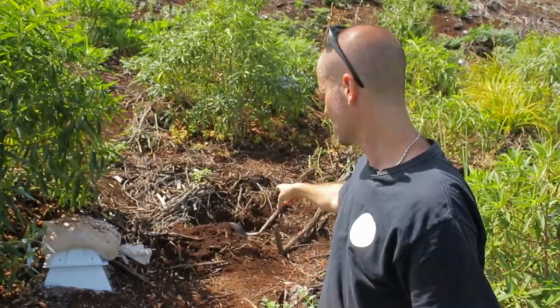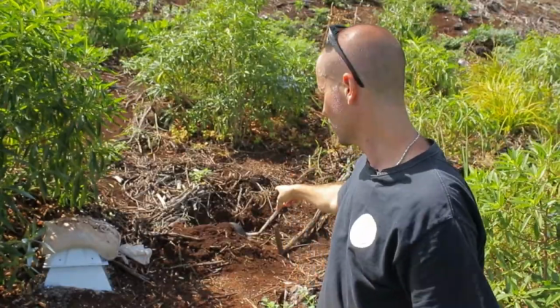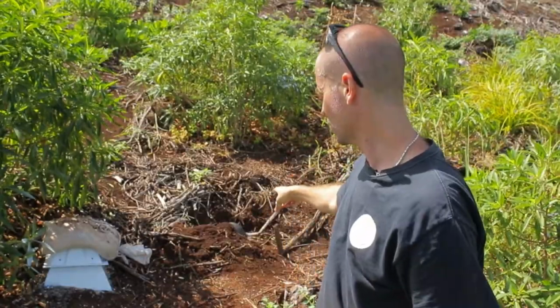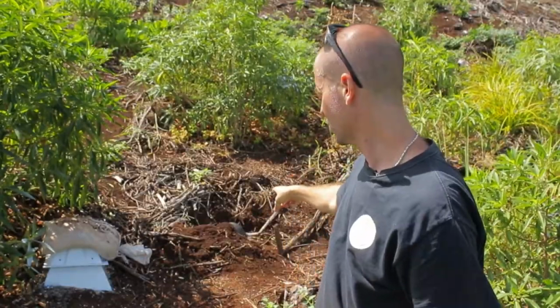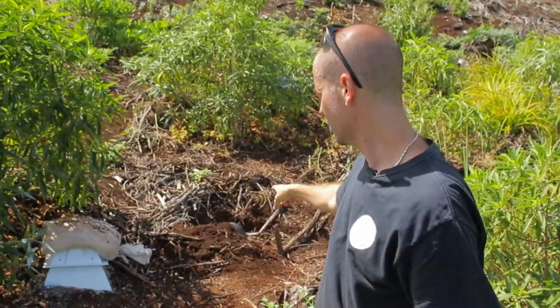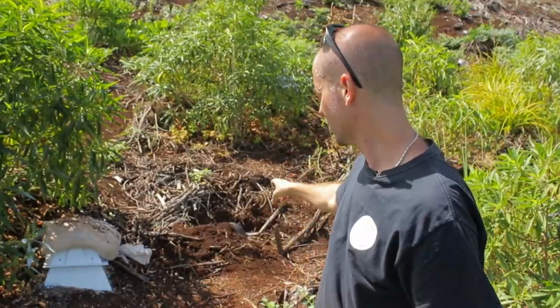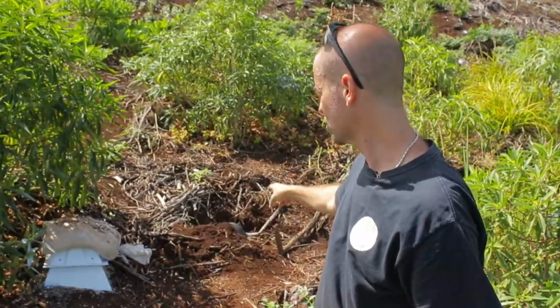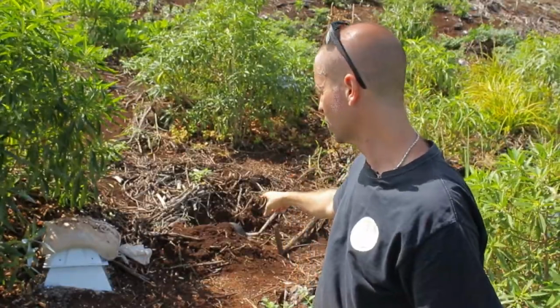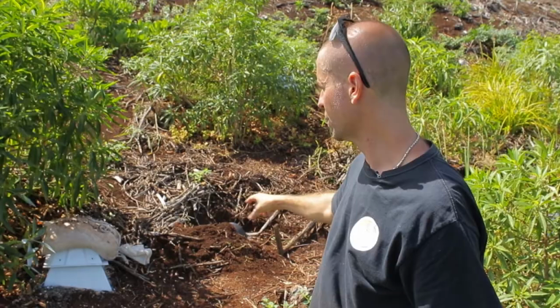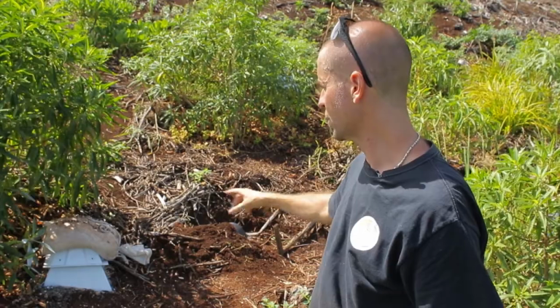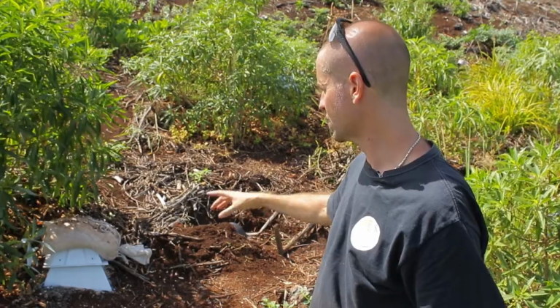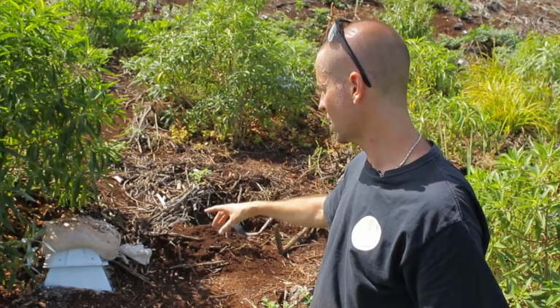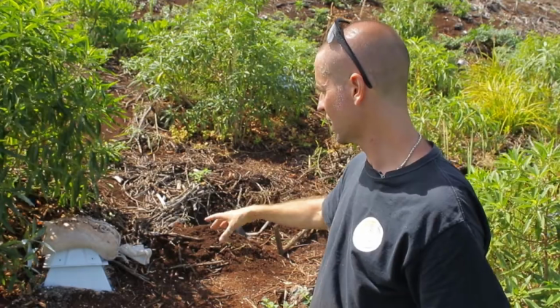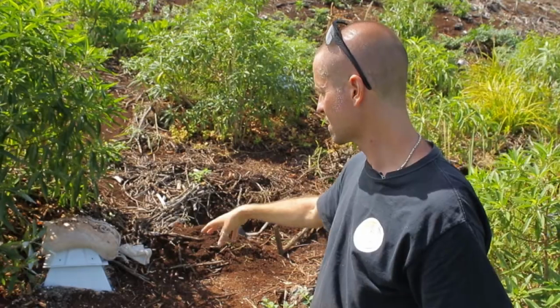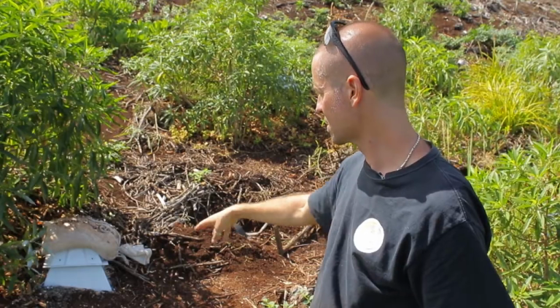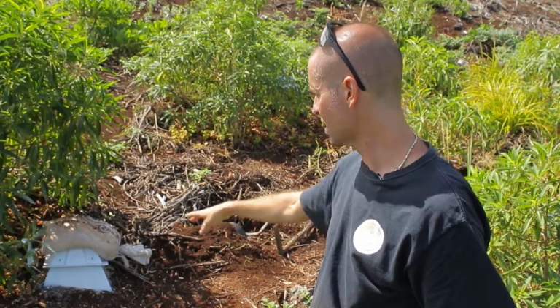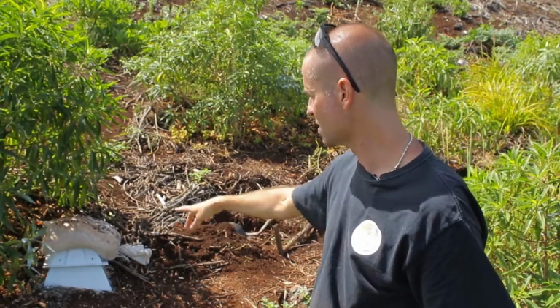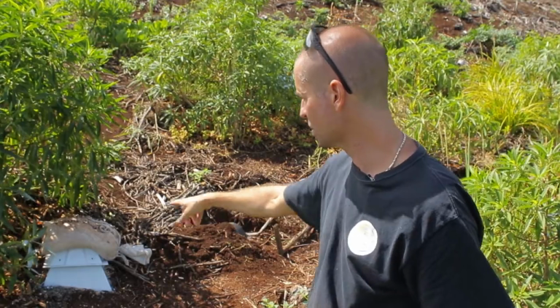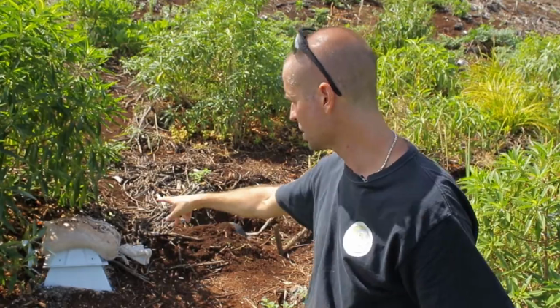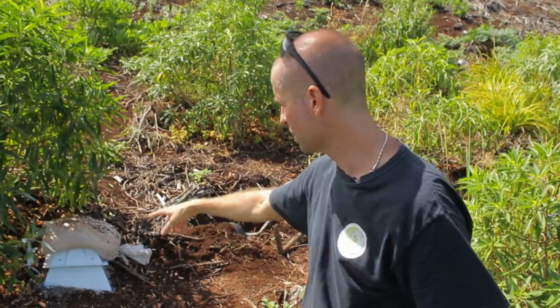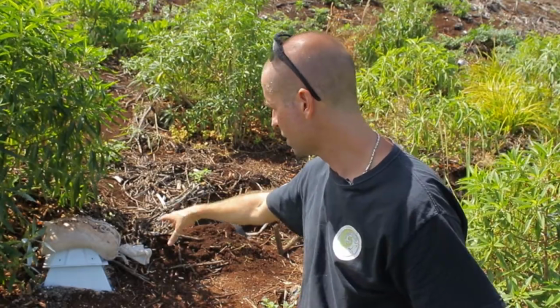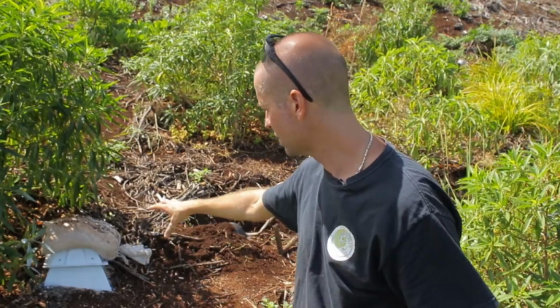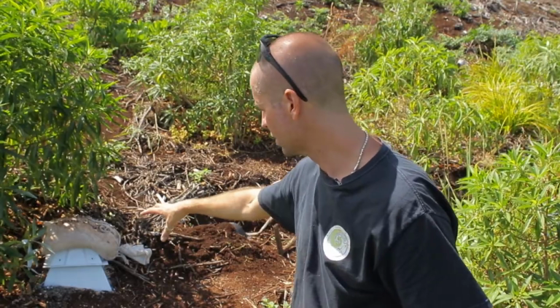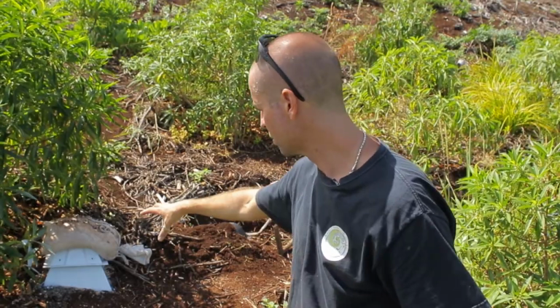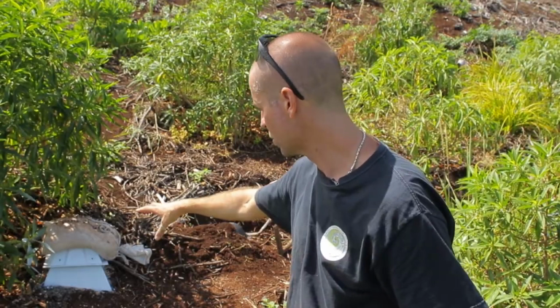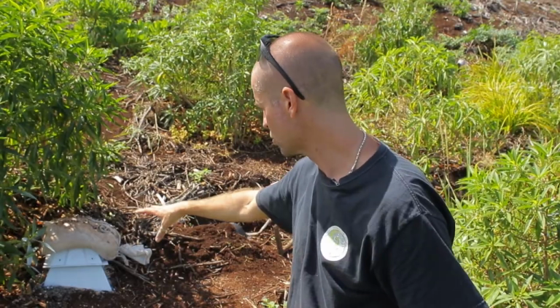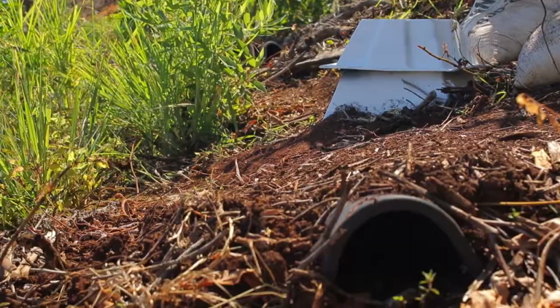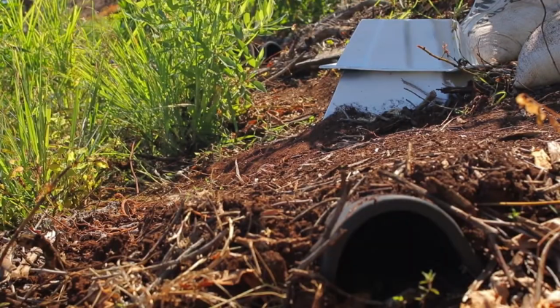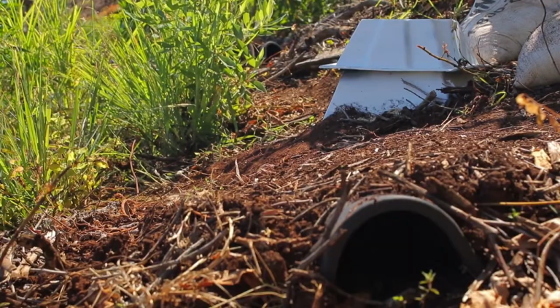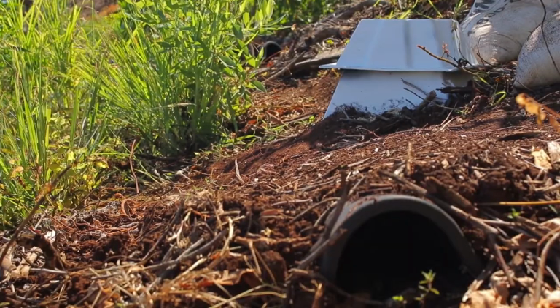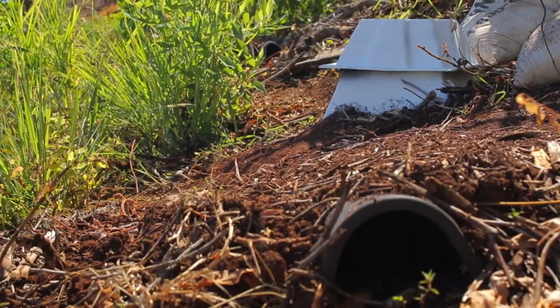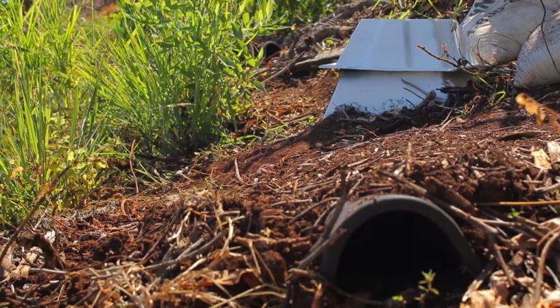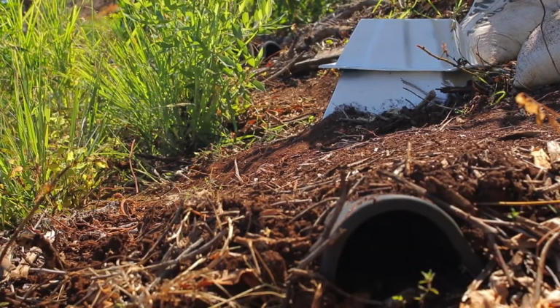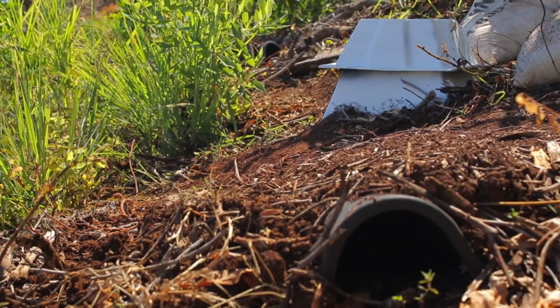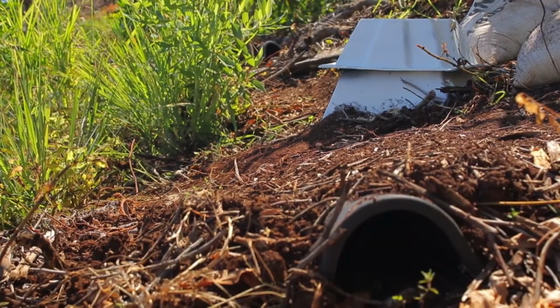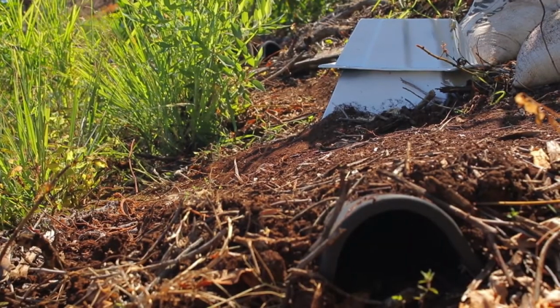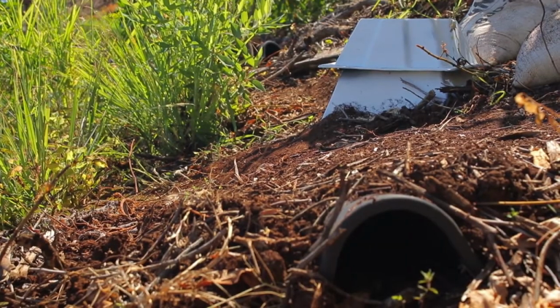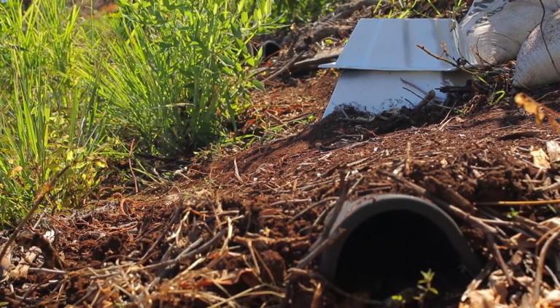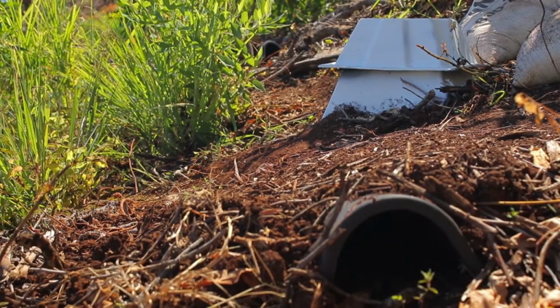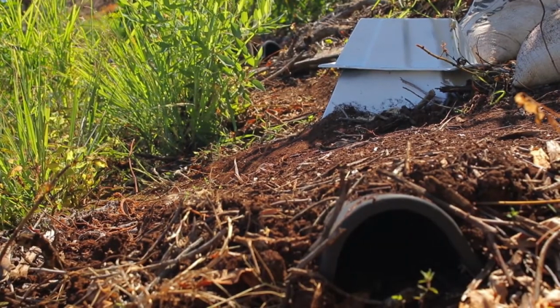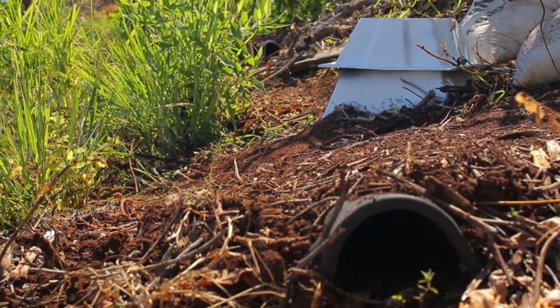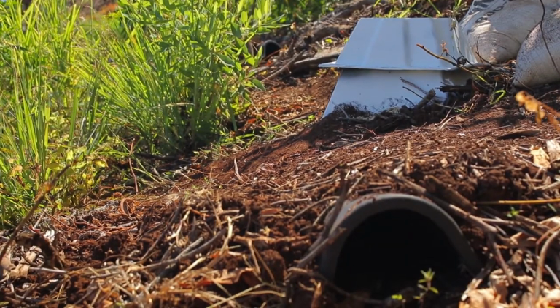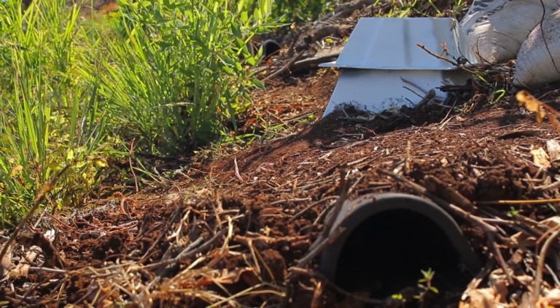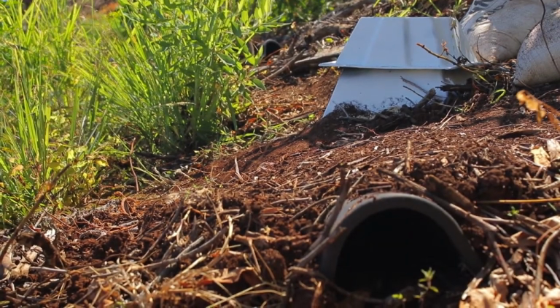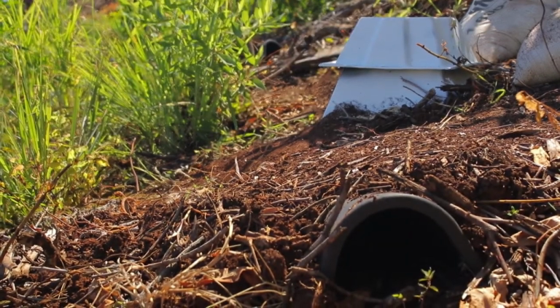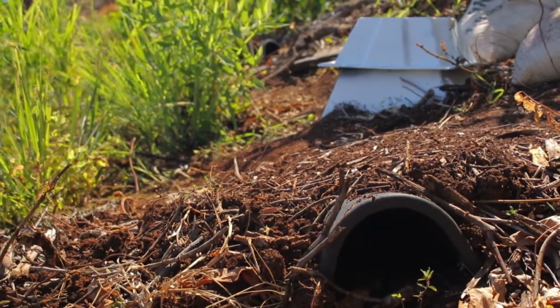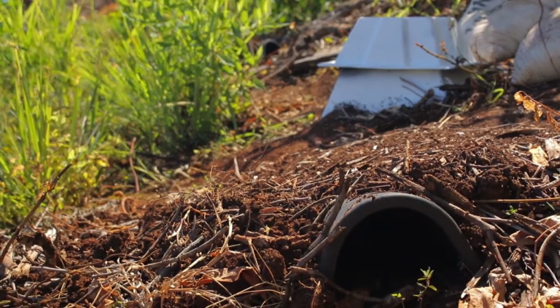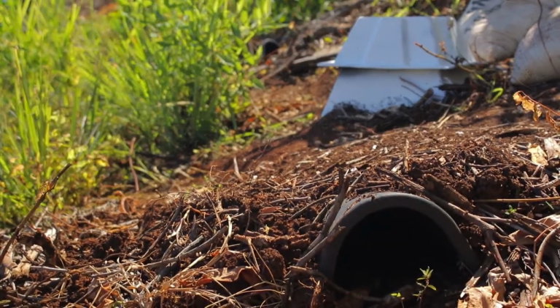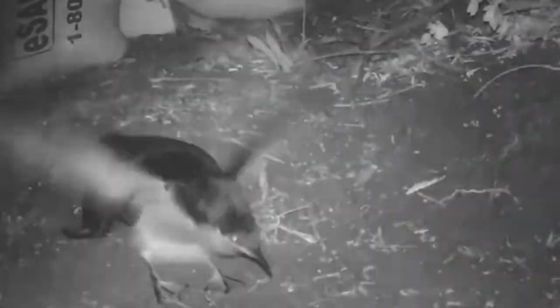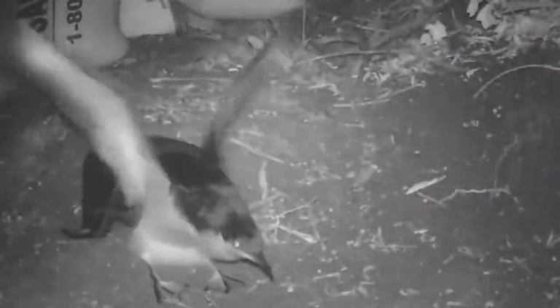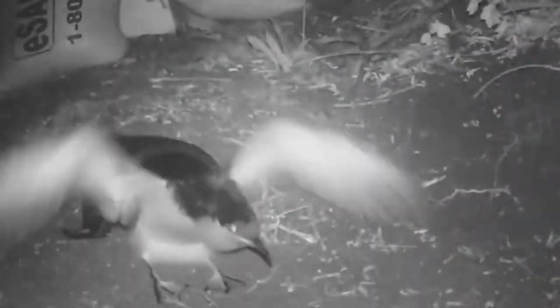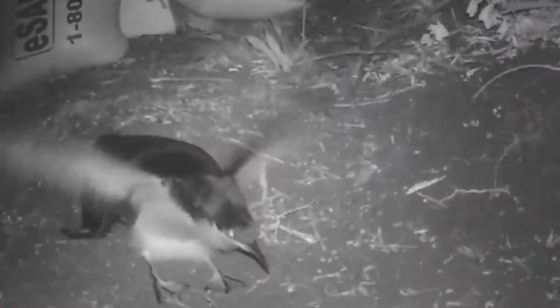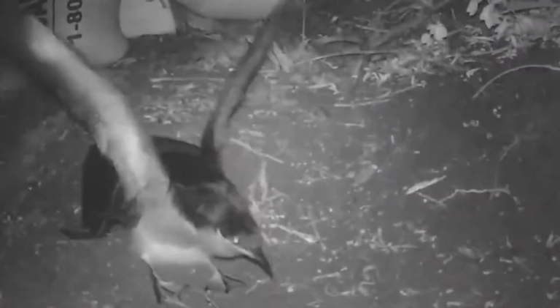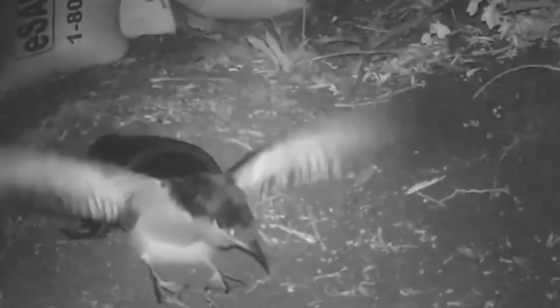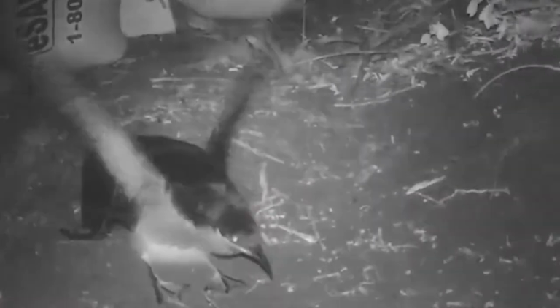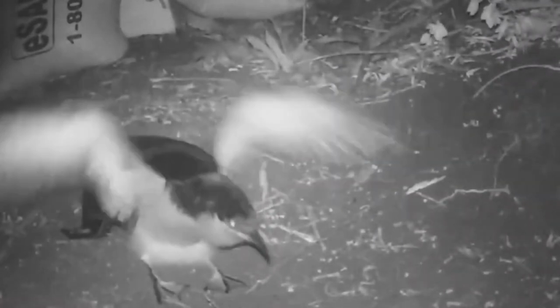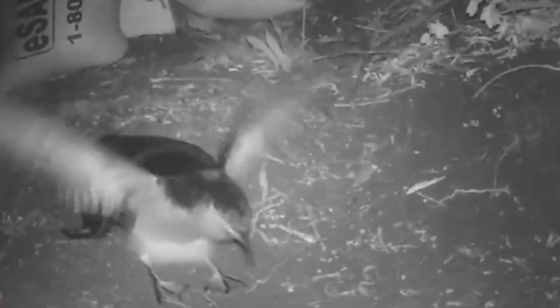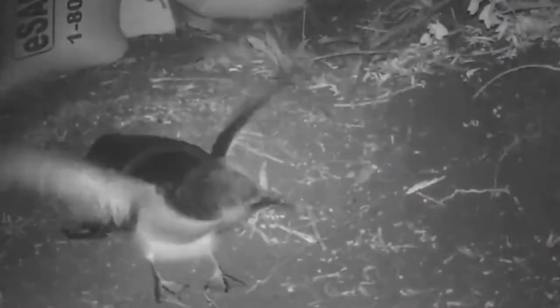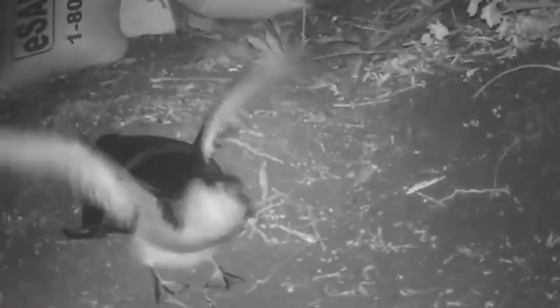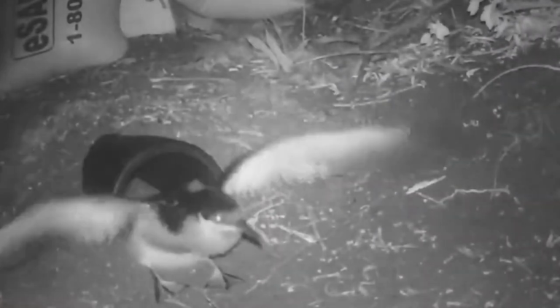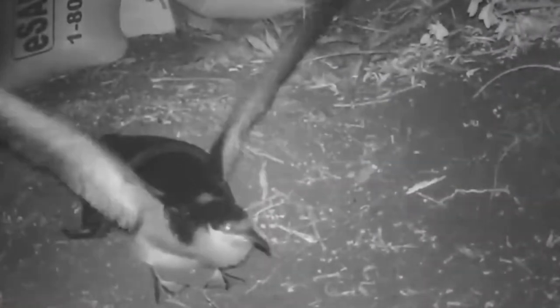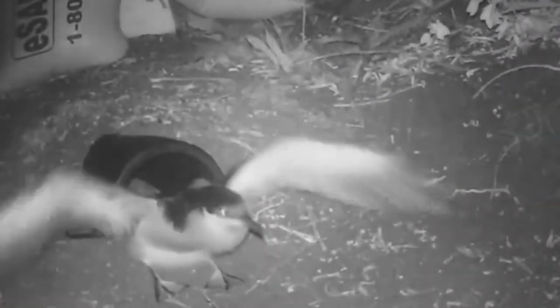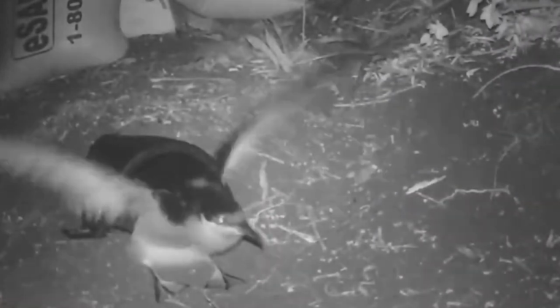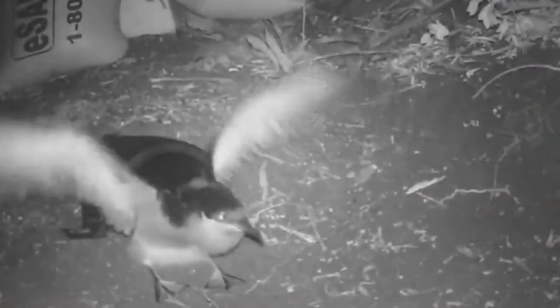Eventually when the birds start exercising, they're able to come out of their little burrow chamber and work their way over to the entrance, where they'll start exercising before they take off.